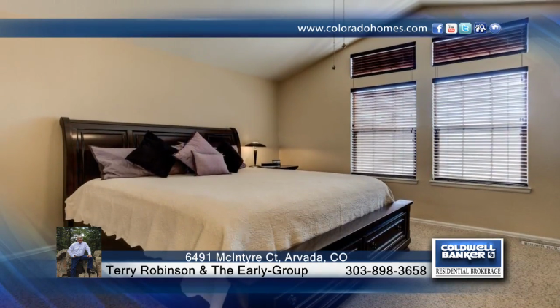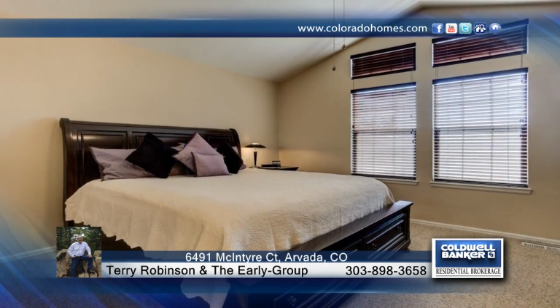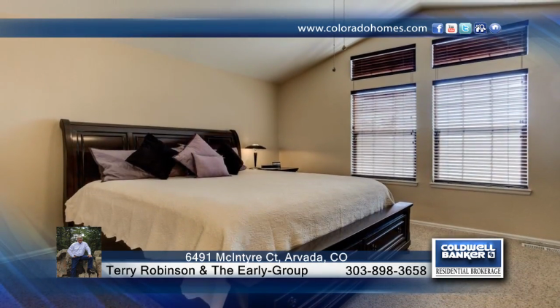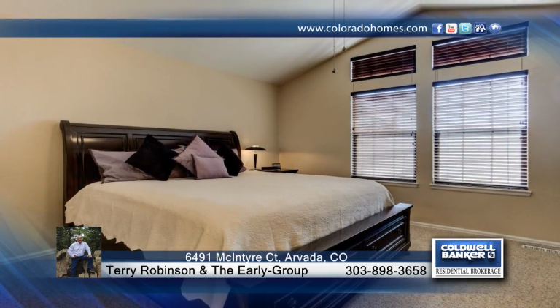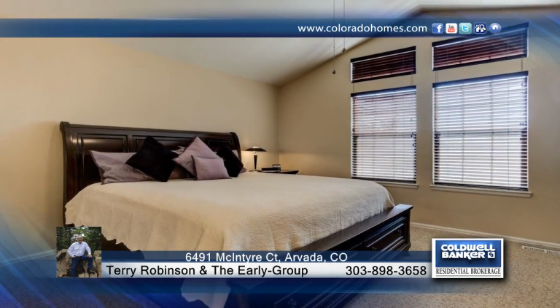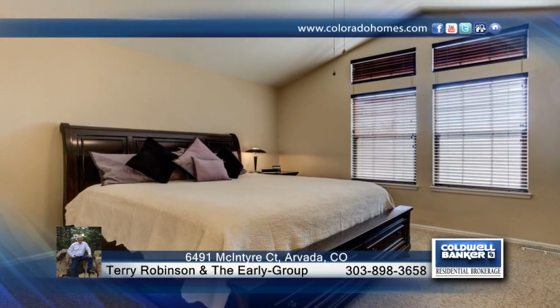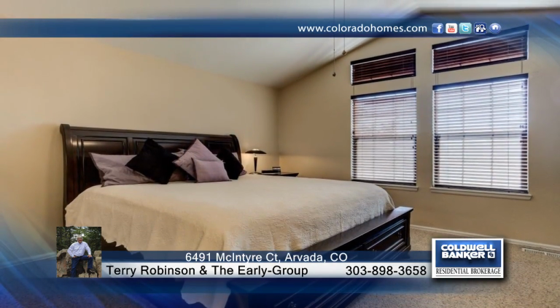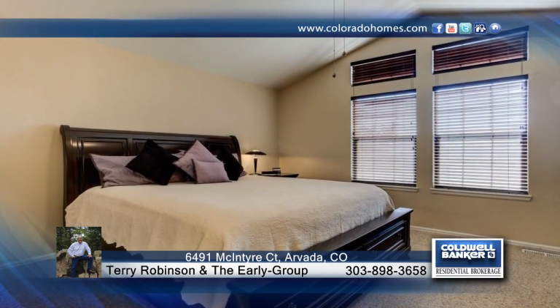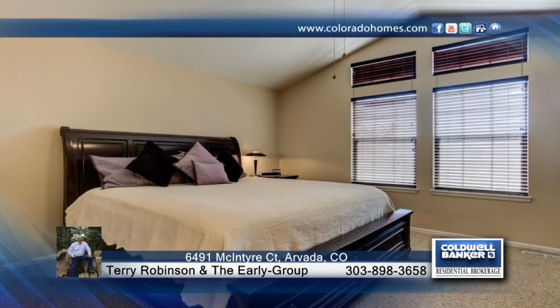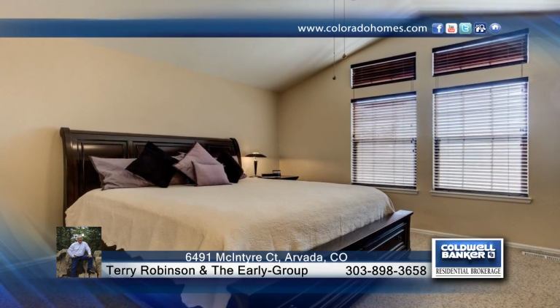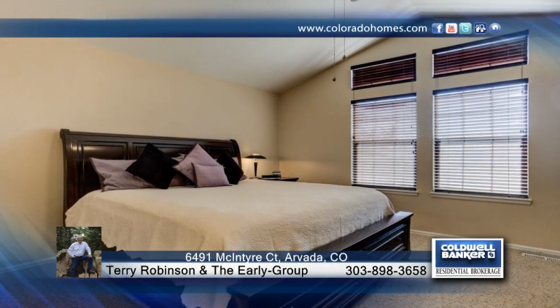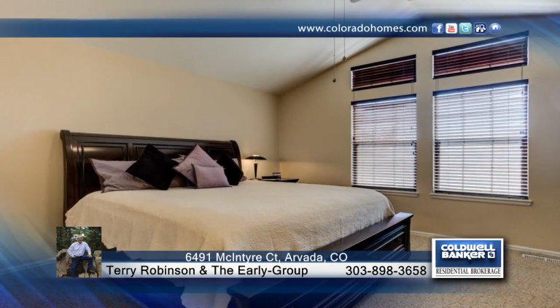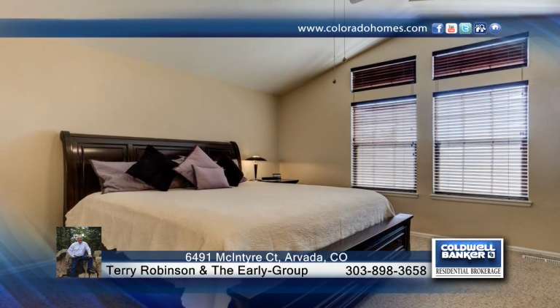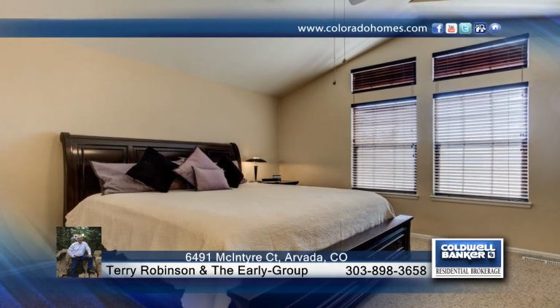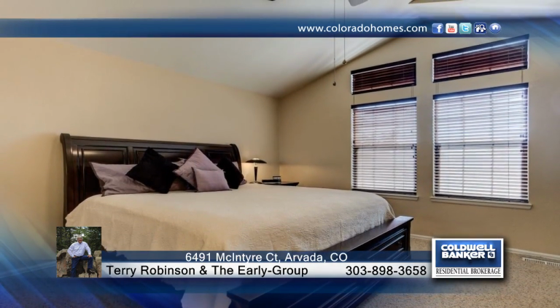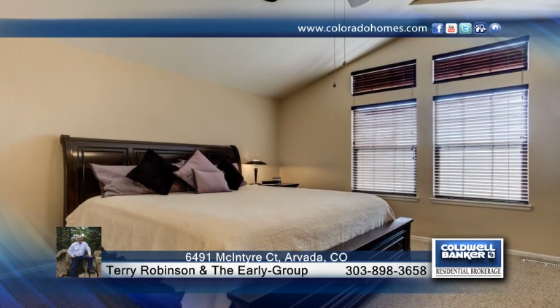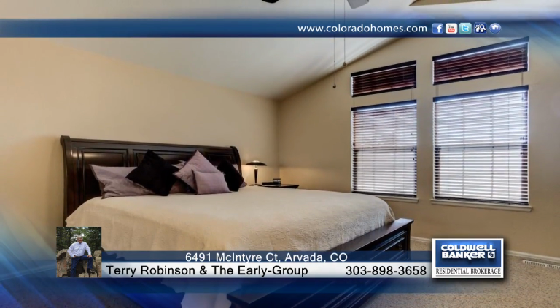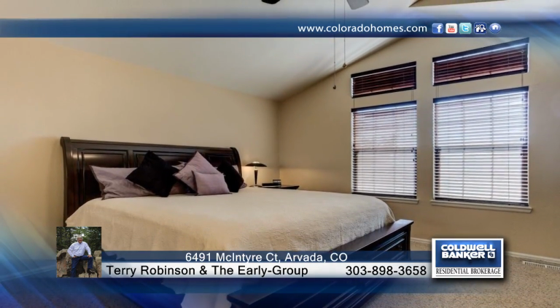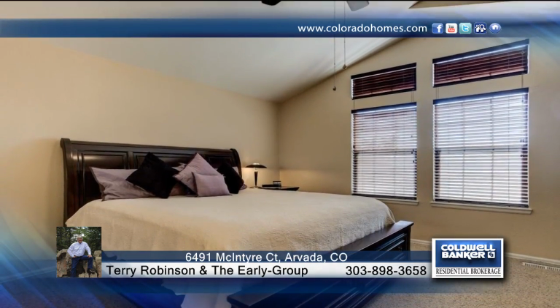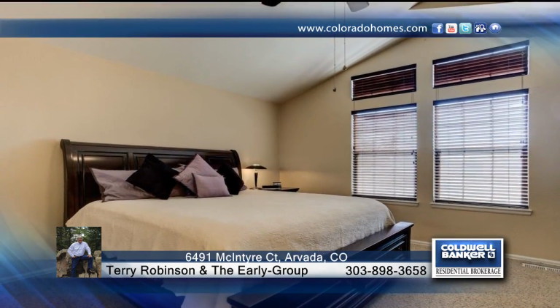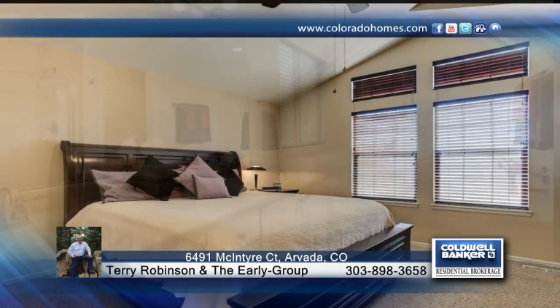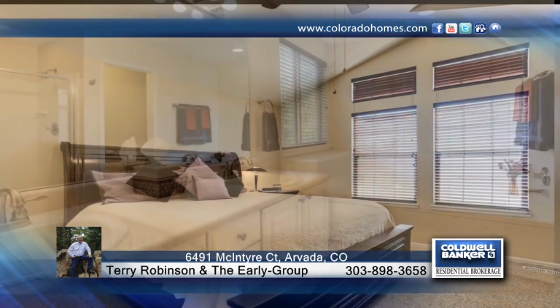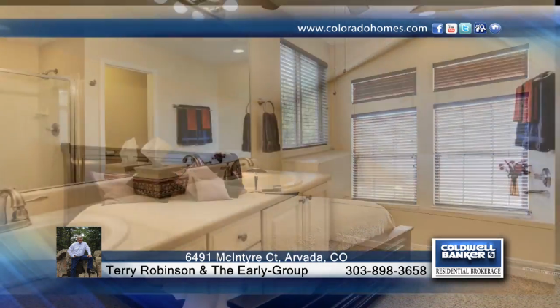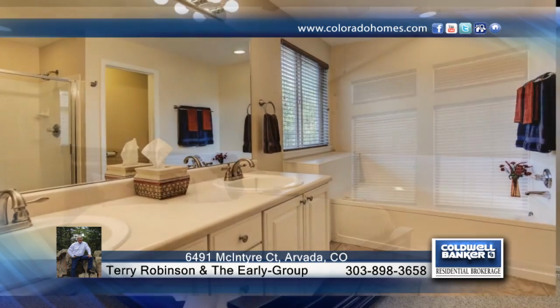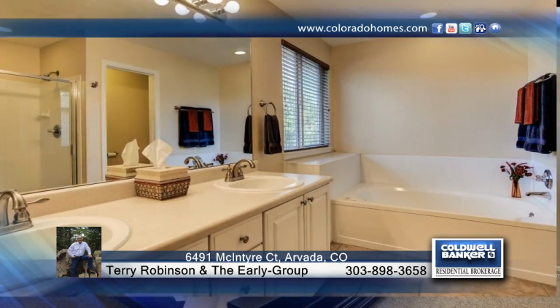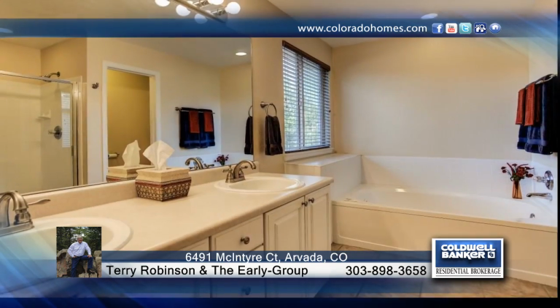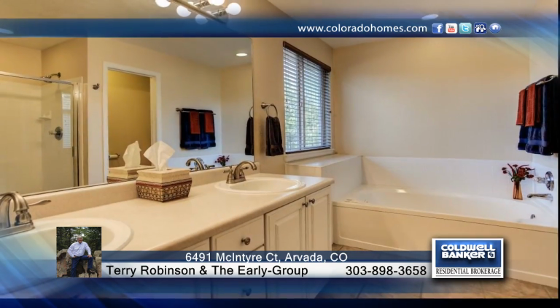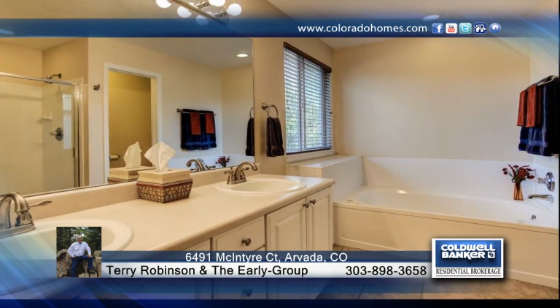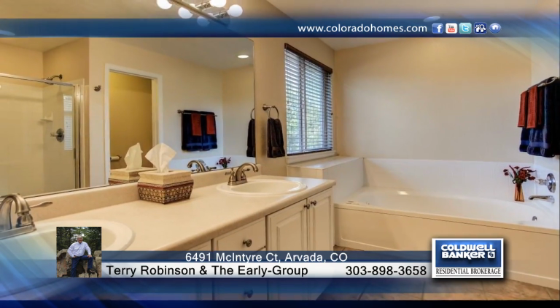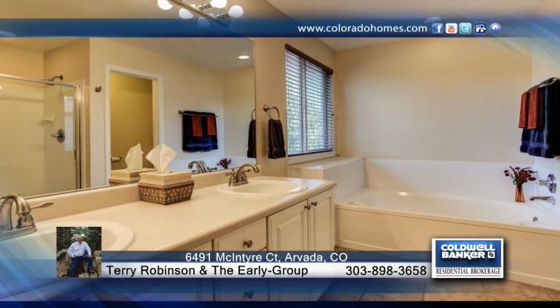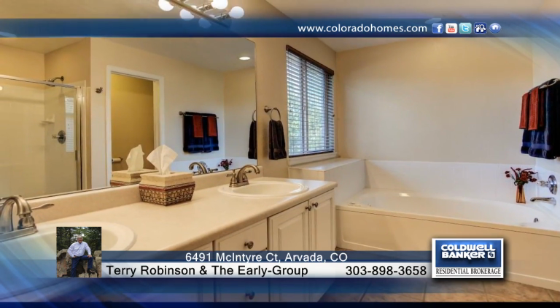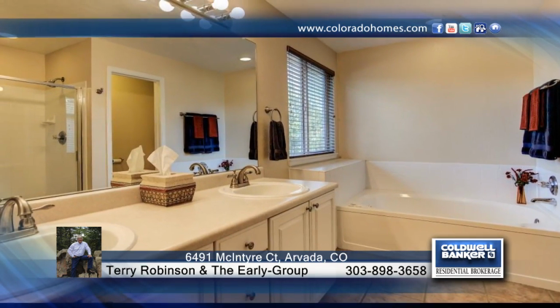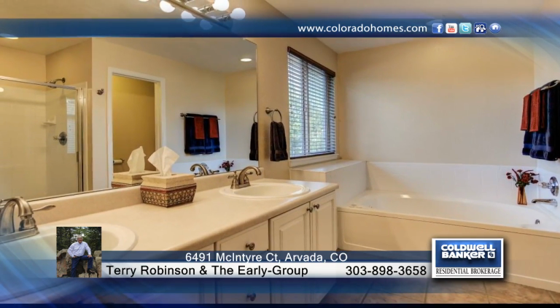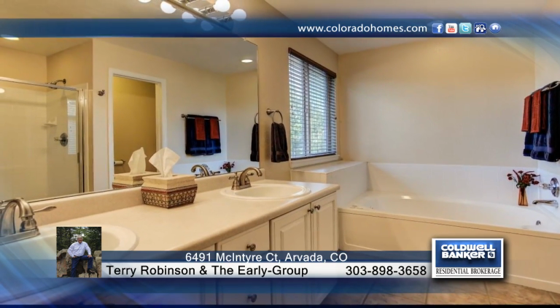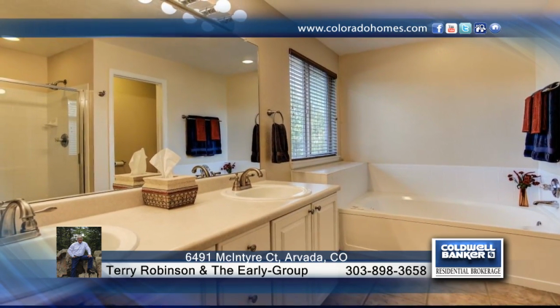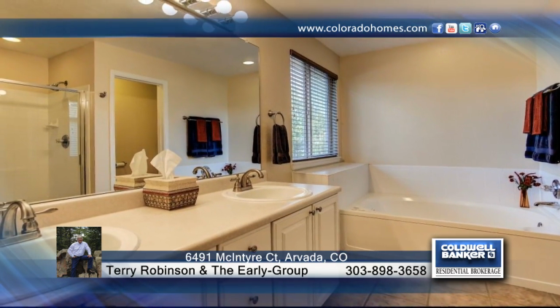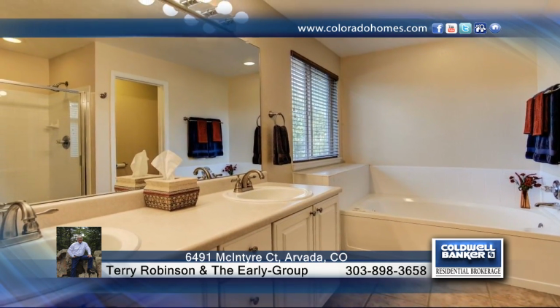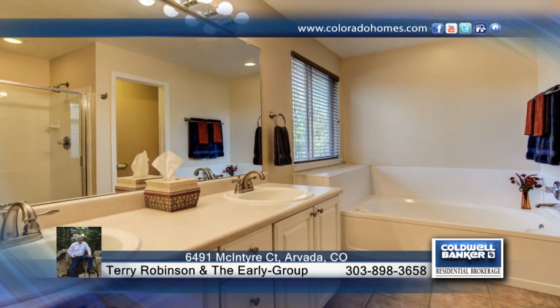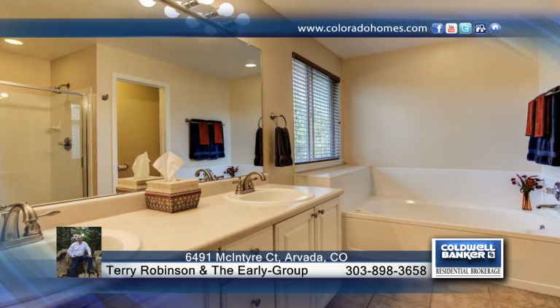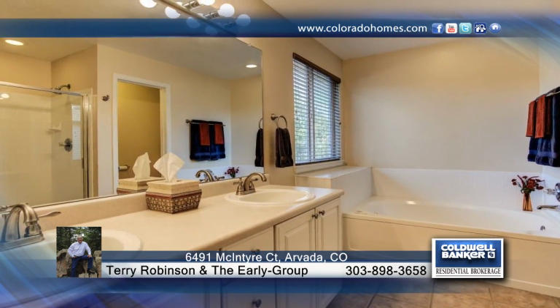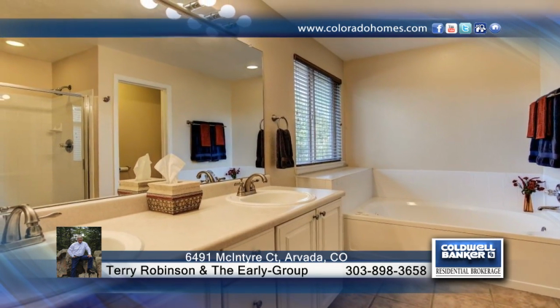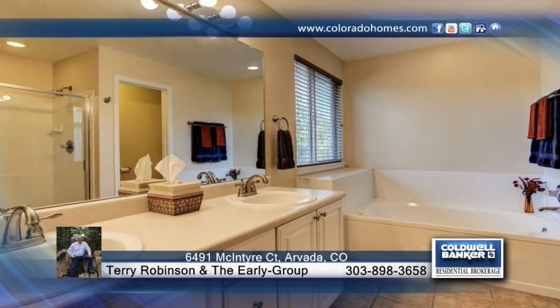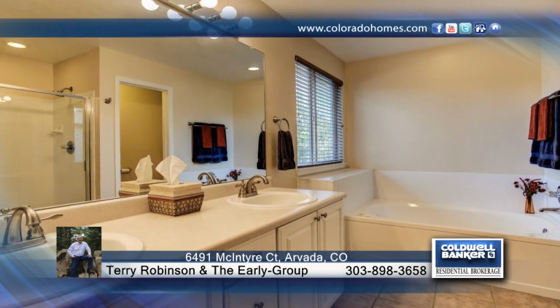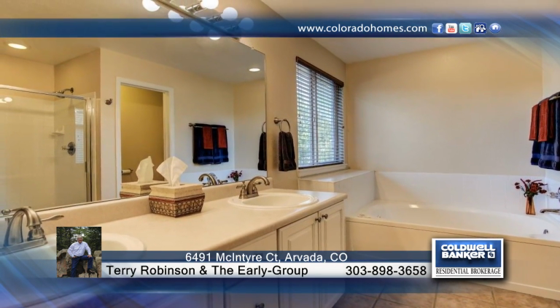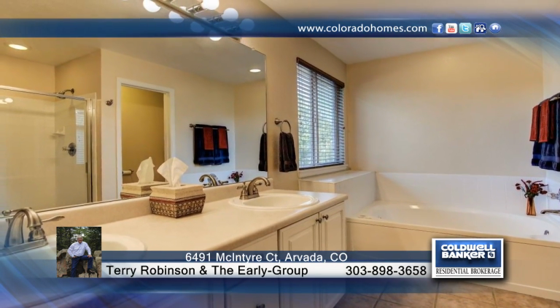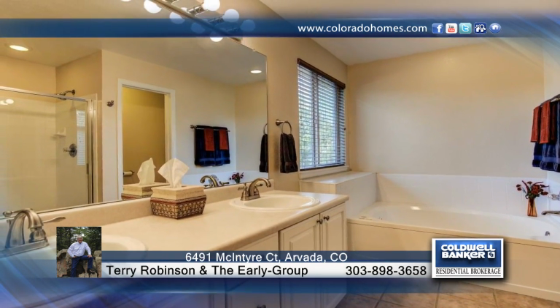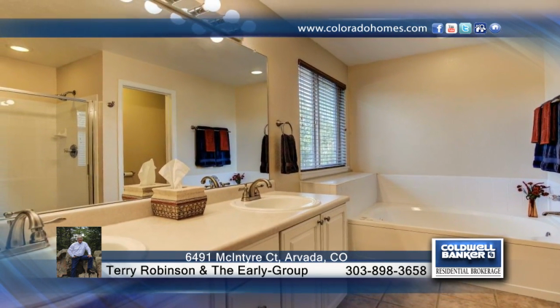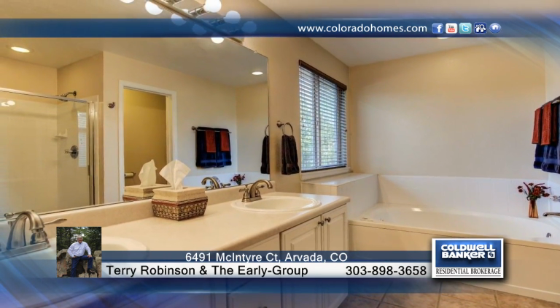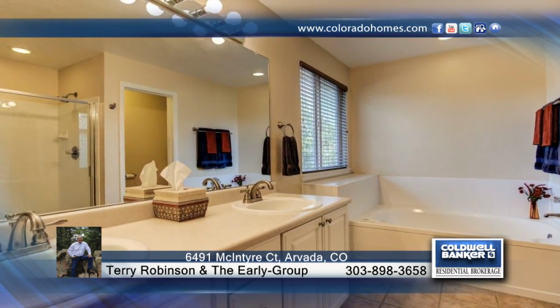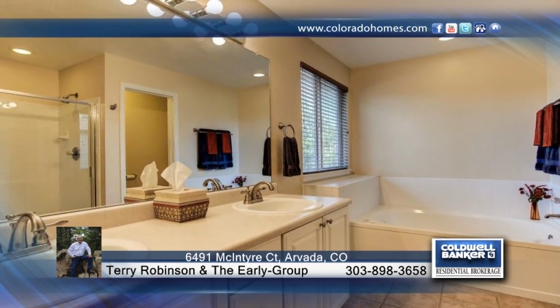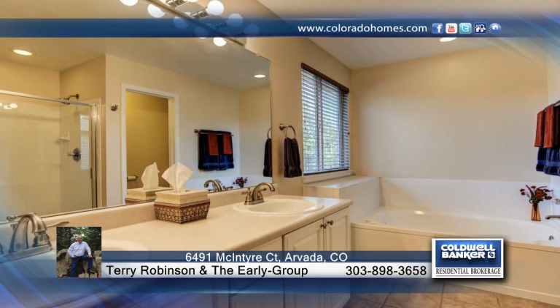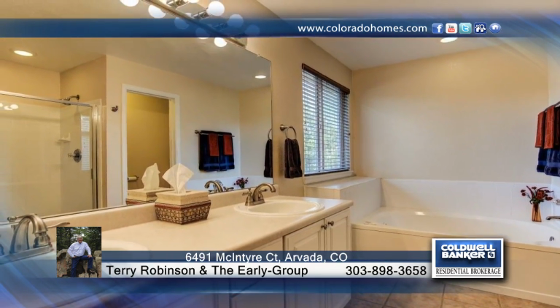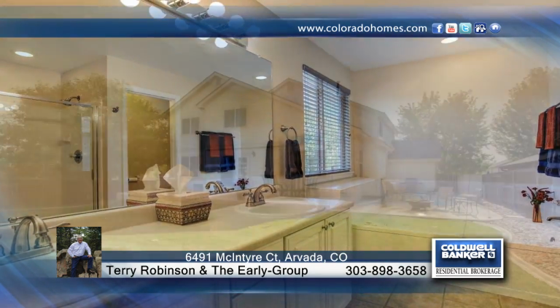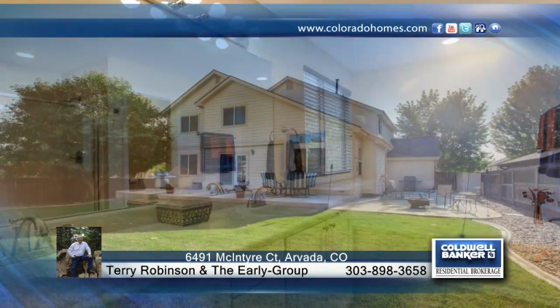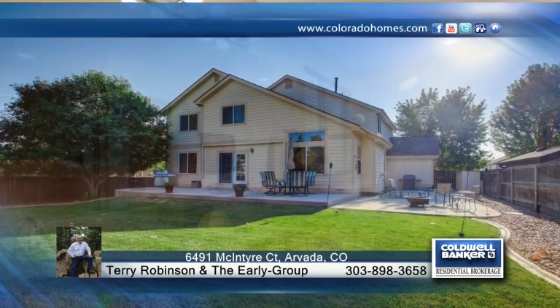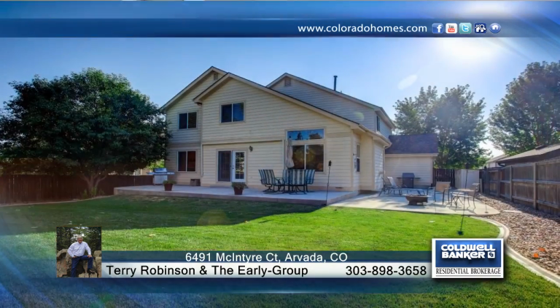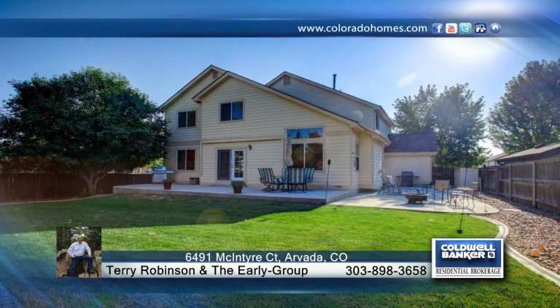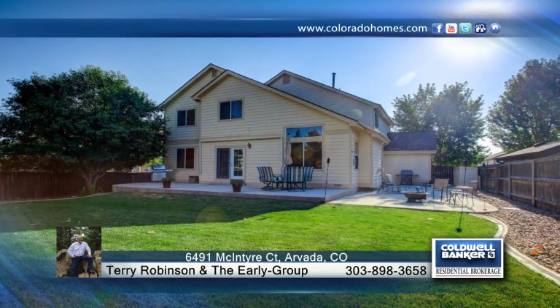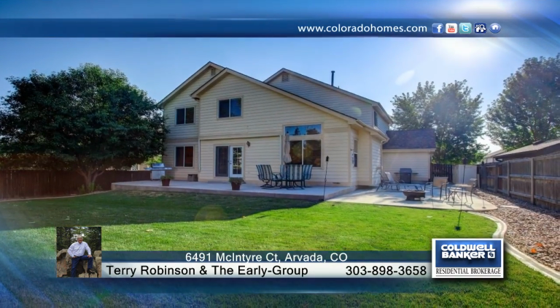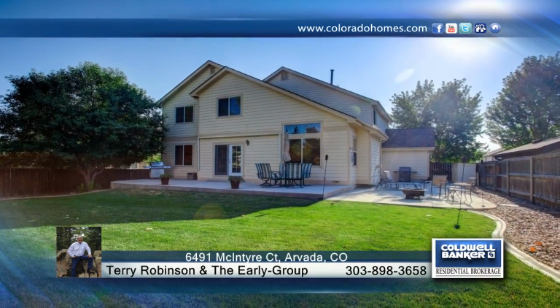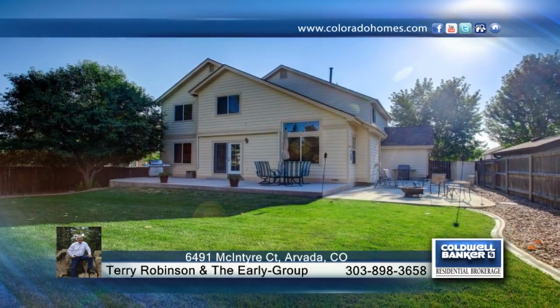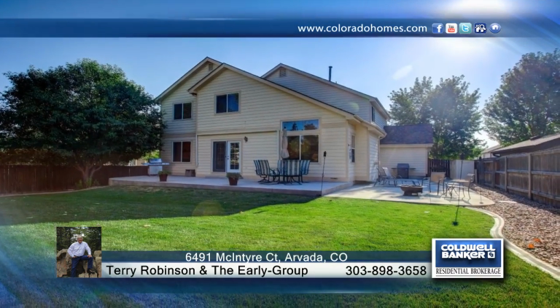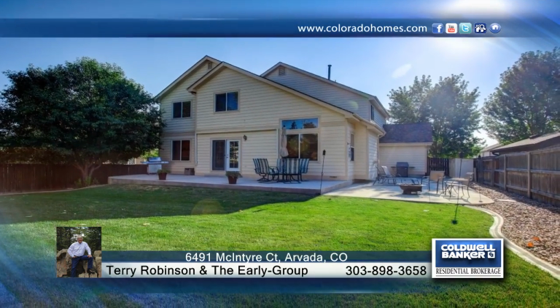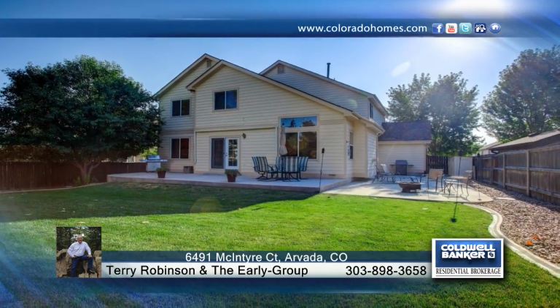Terry Robinson and the Early Group have the keys and would love to show you everything that this home has to offer. Call now to schedule your private showing.